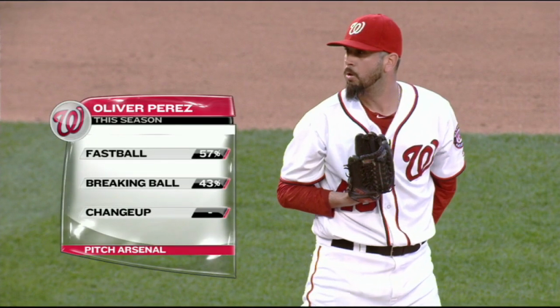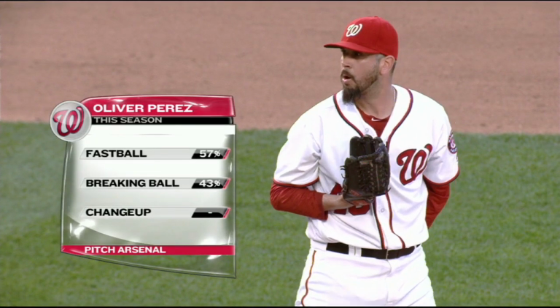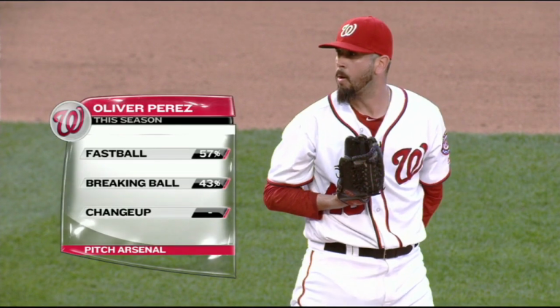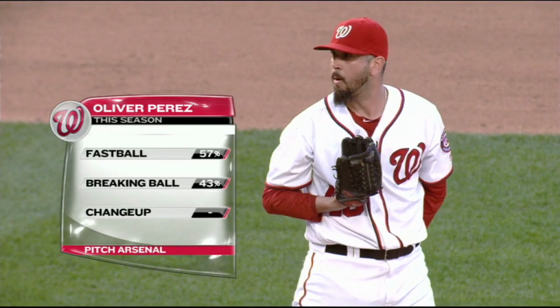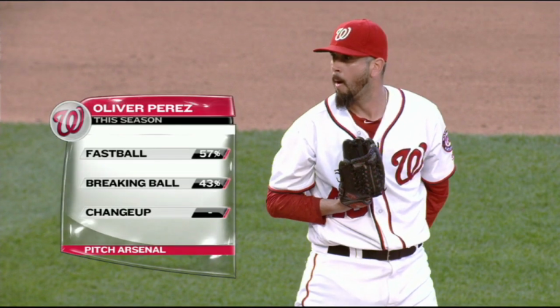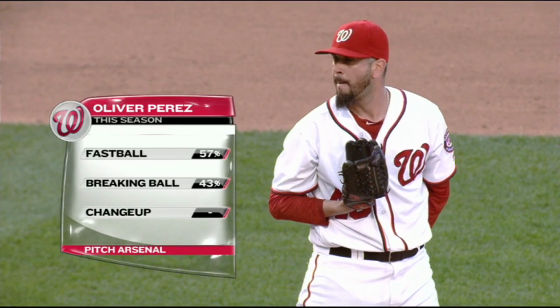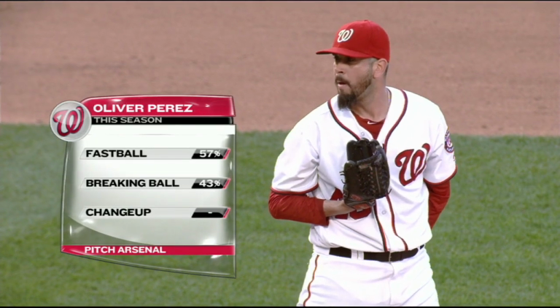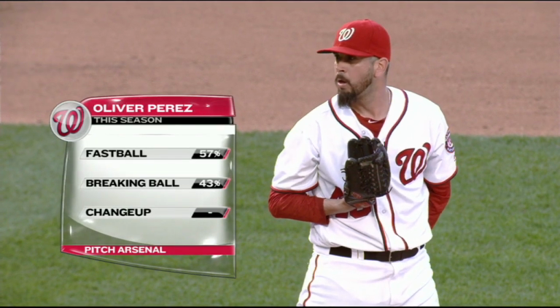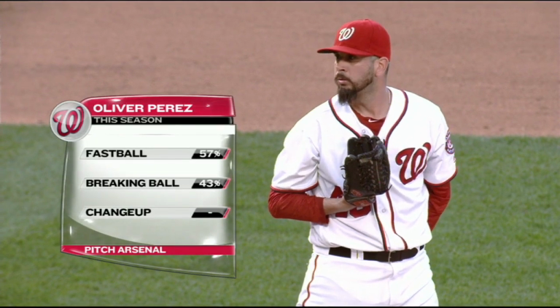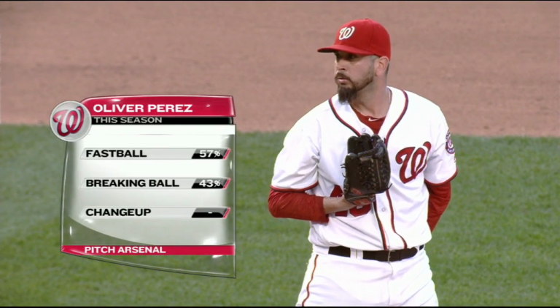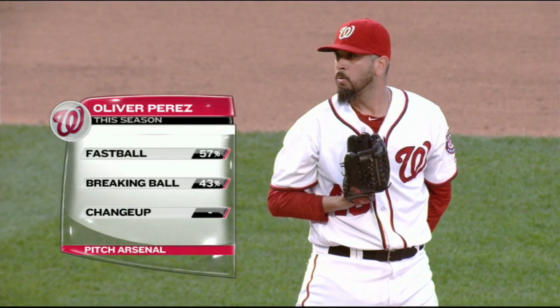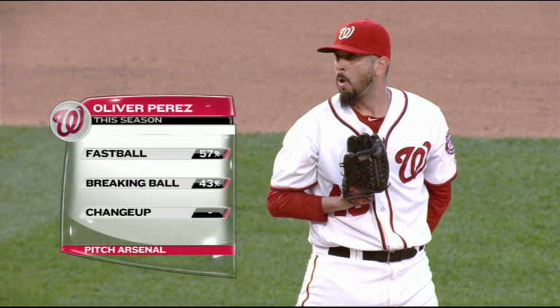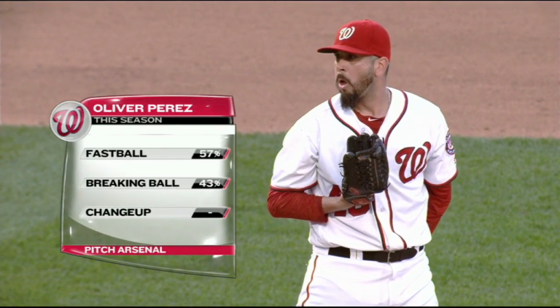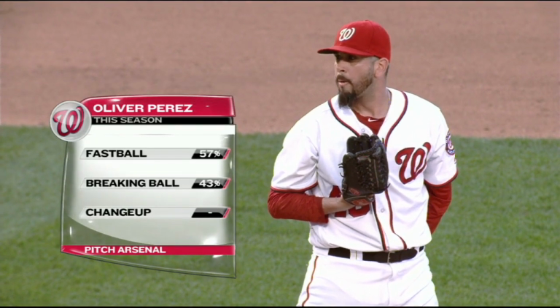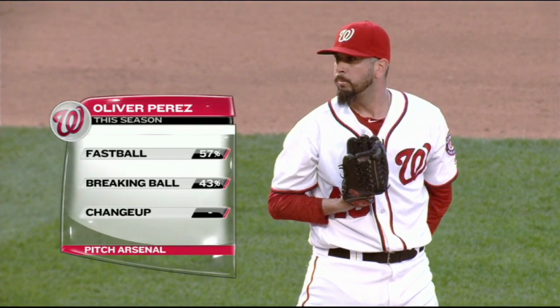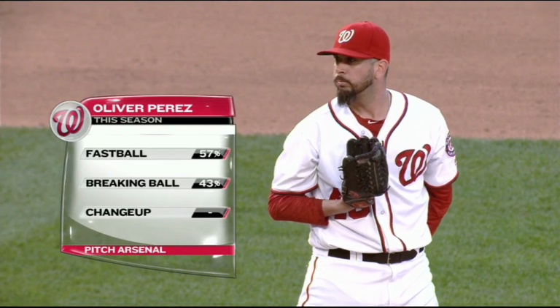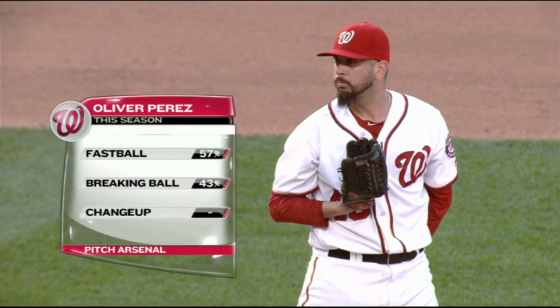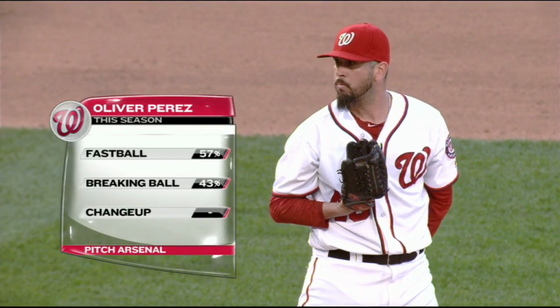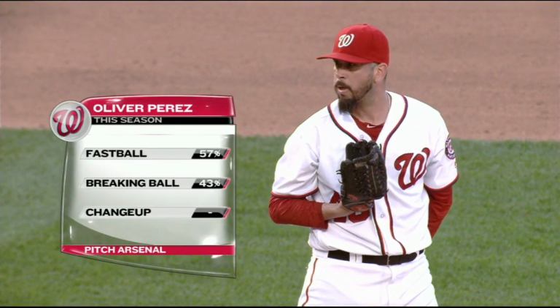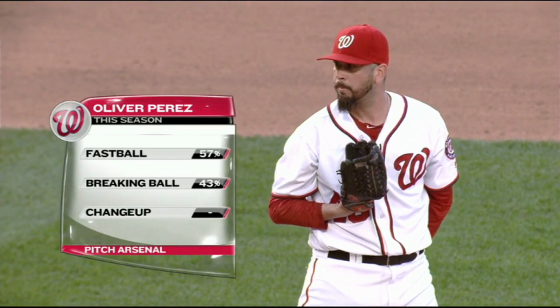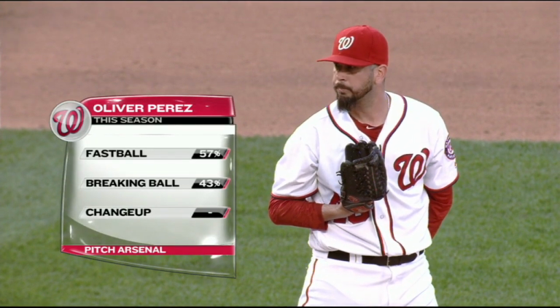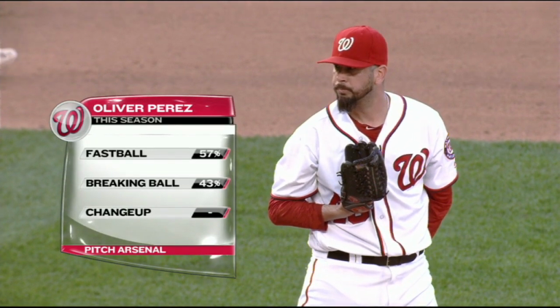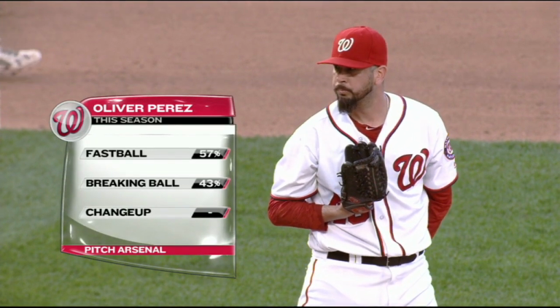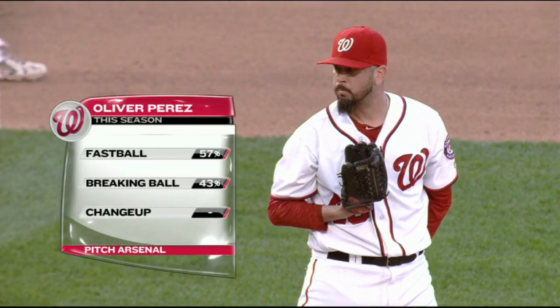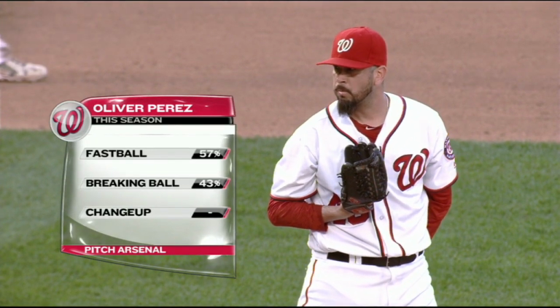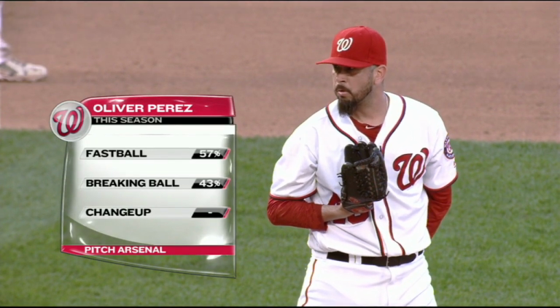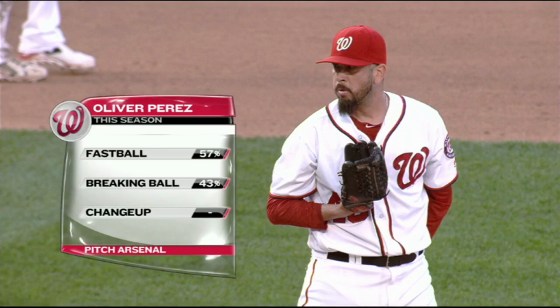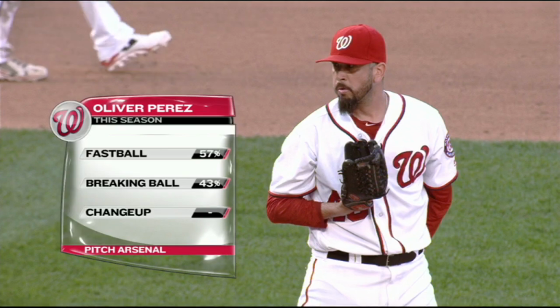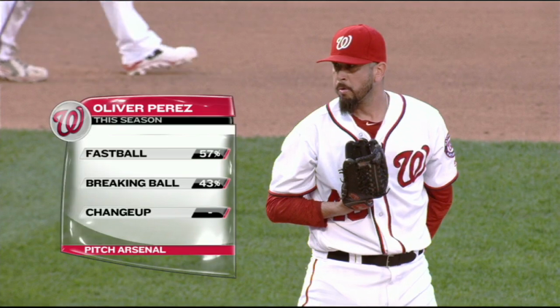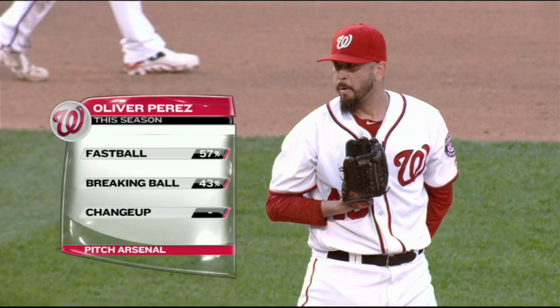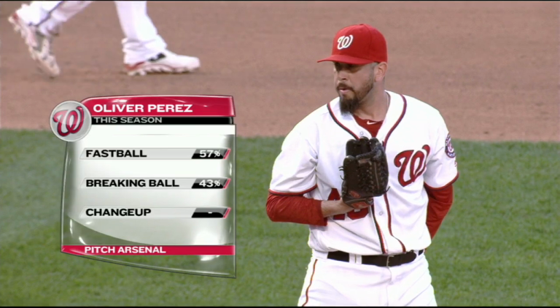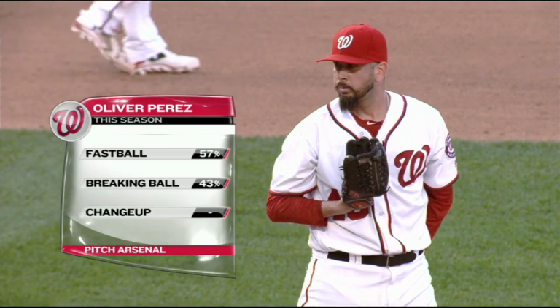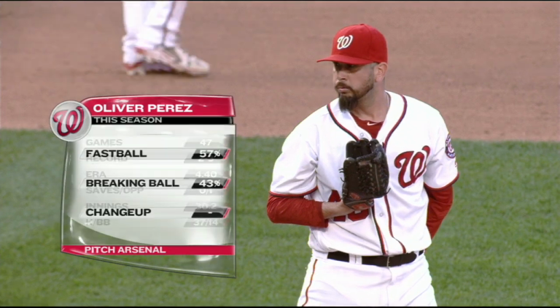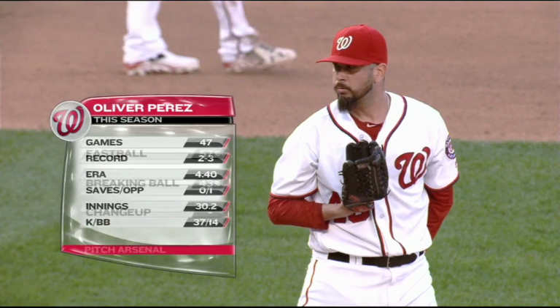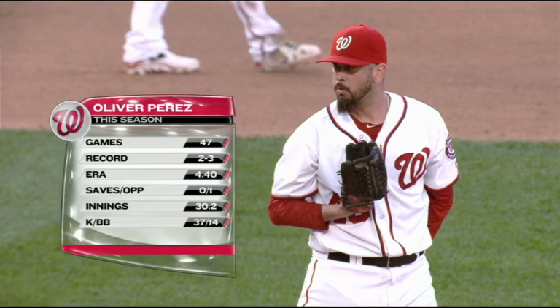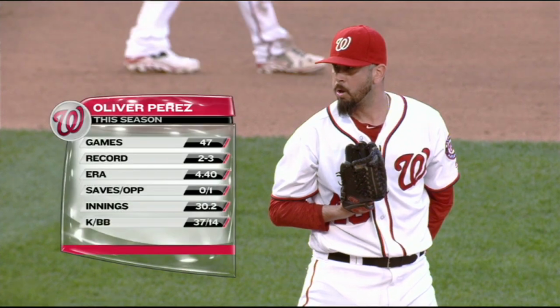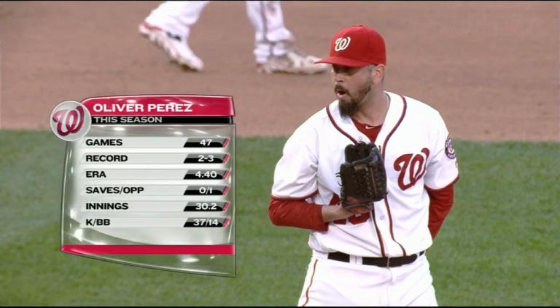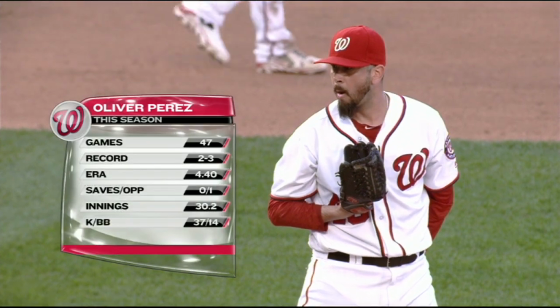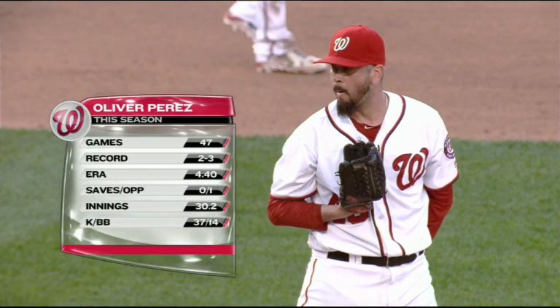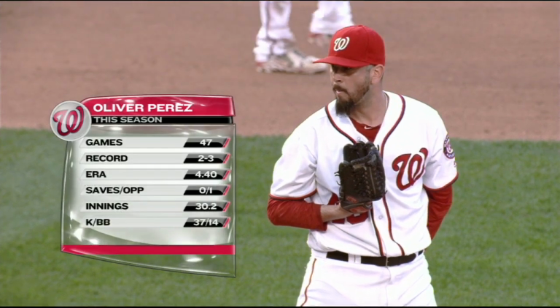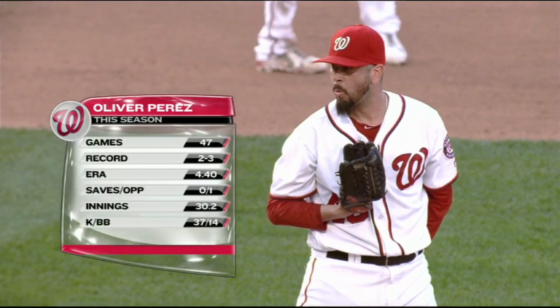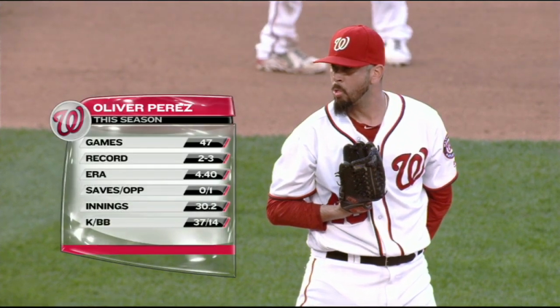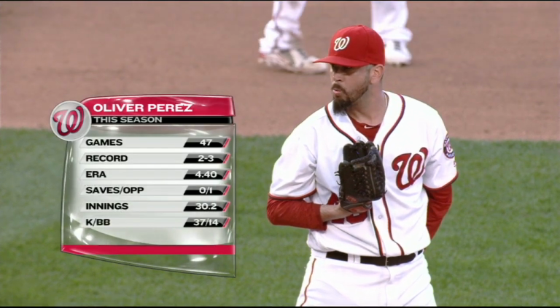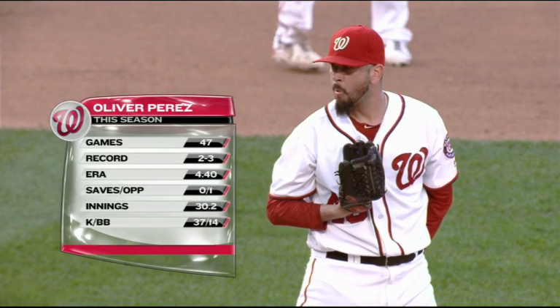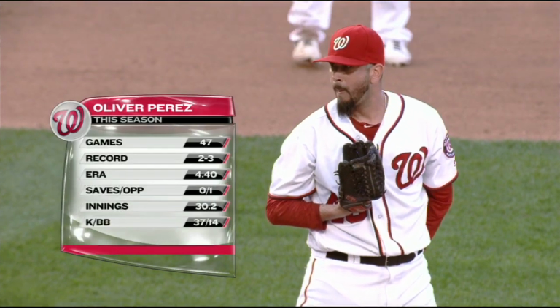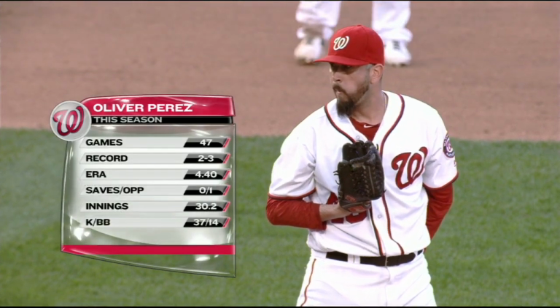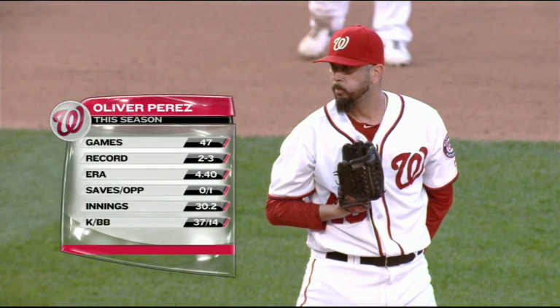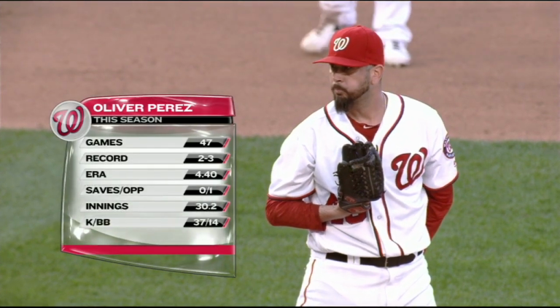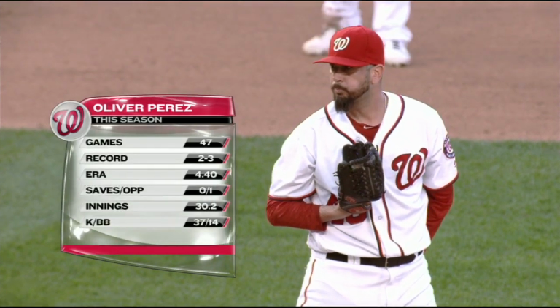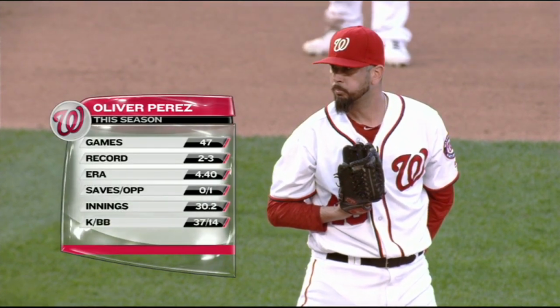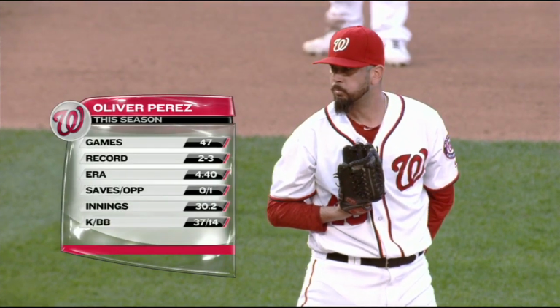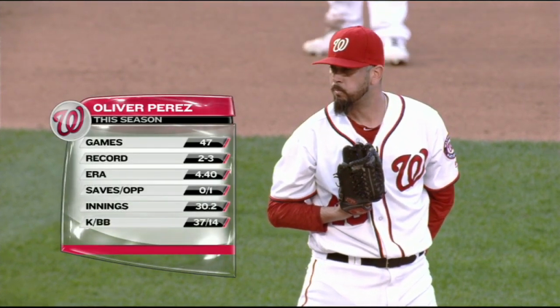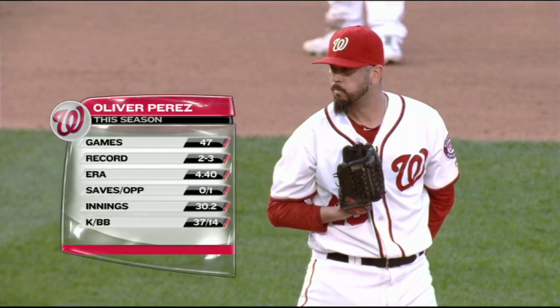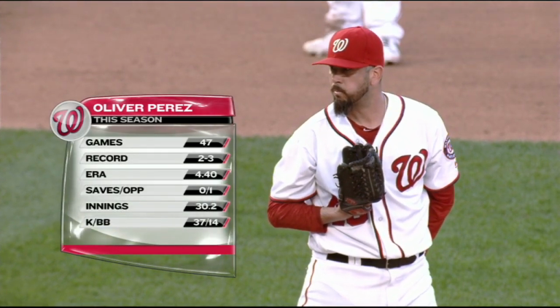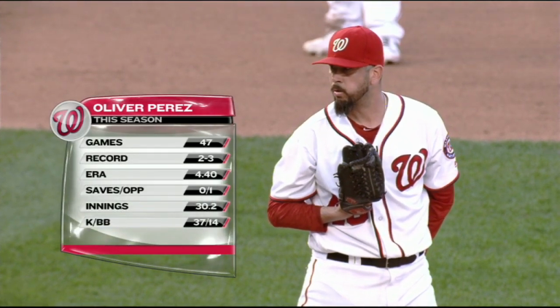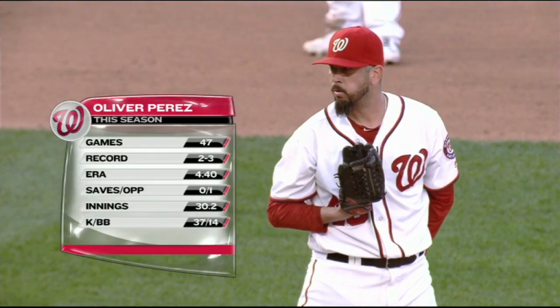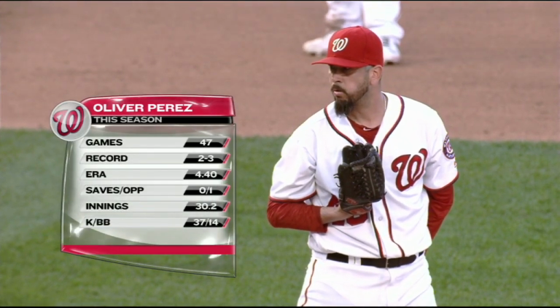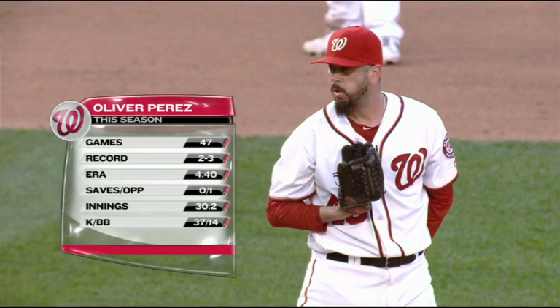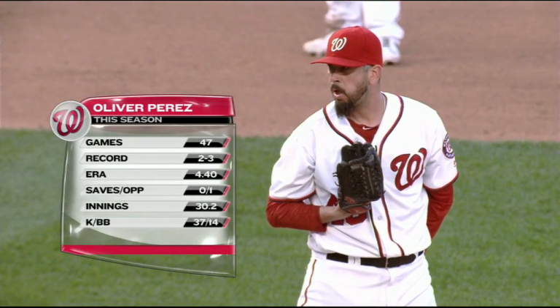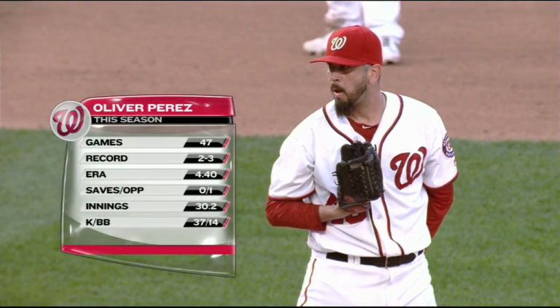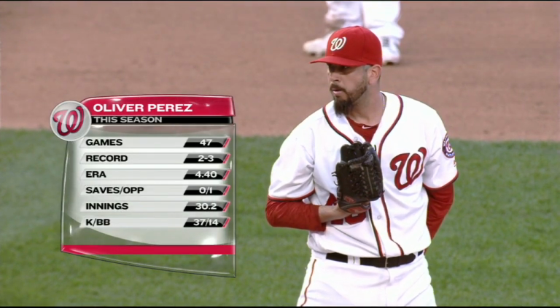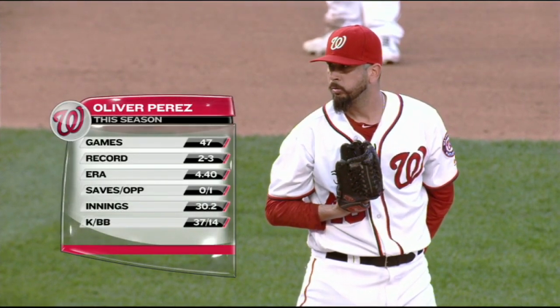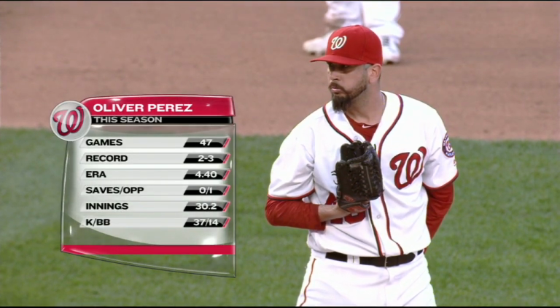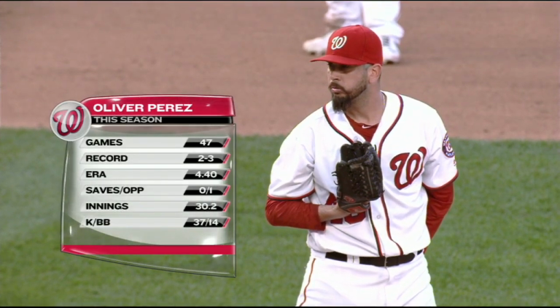All right. Fastball 92, slider 80. Cross your fingers and hope he's OK.